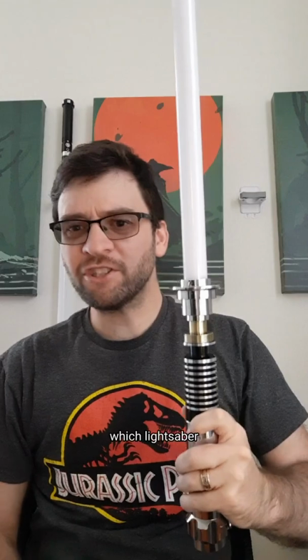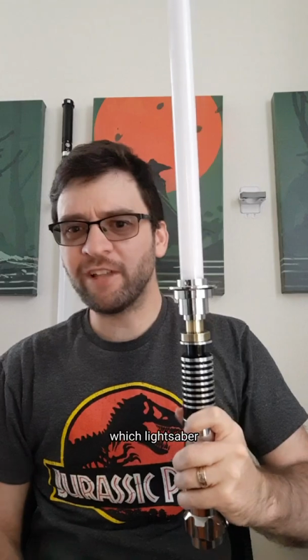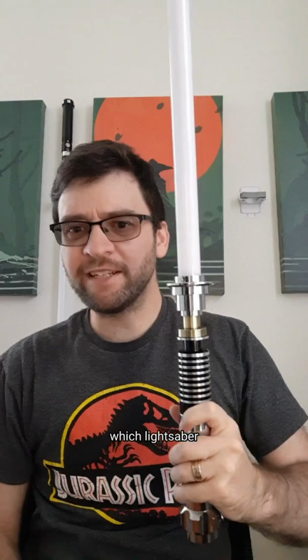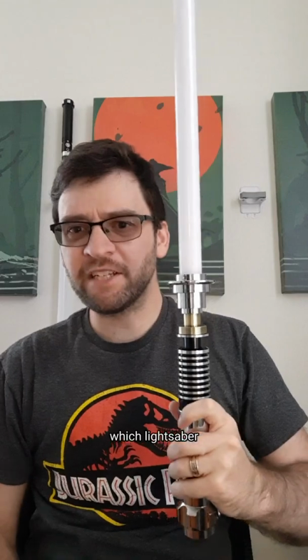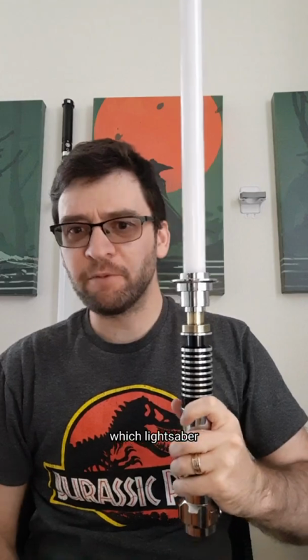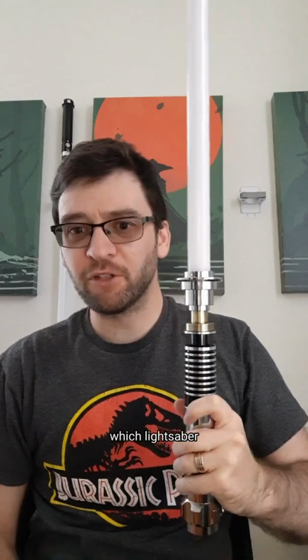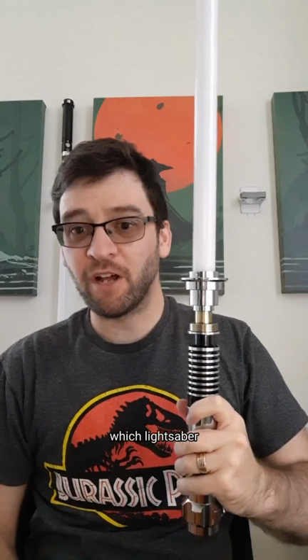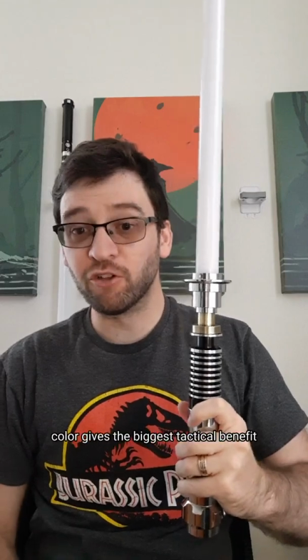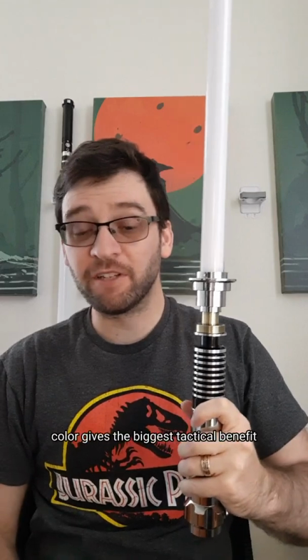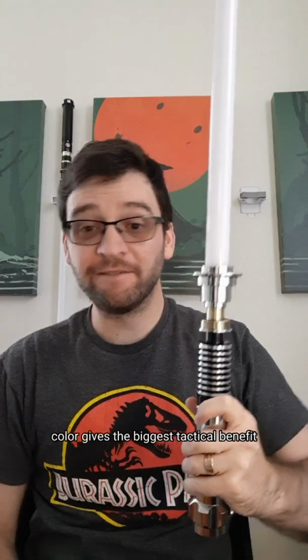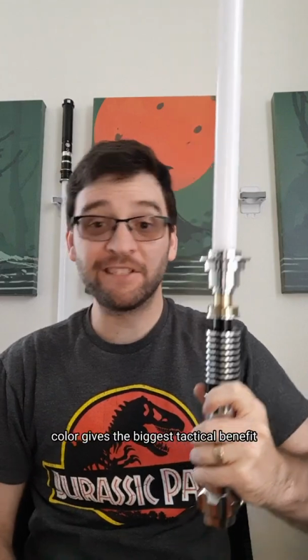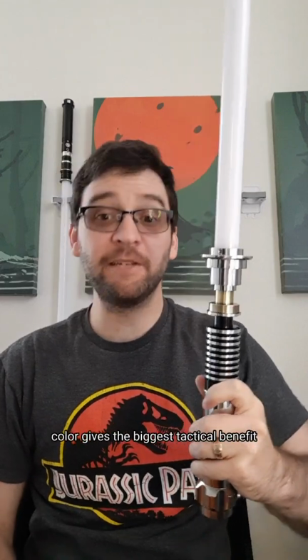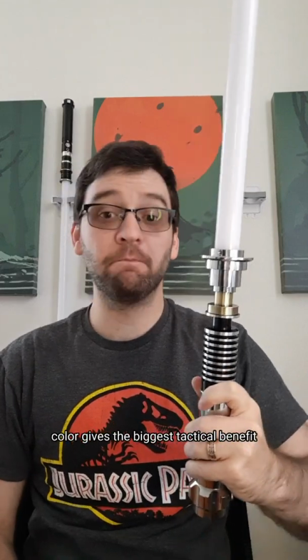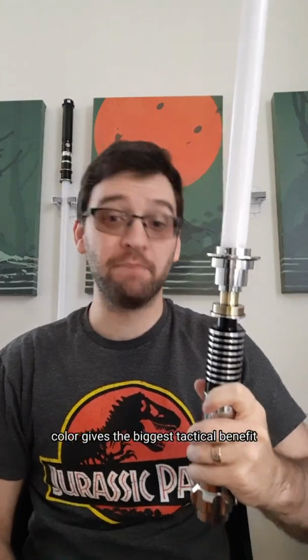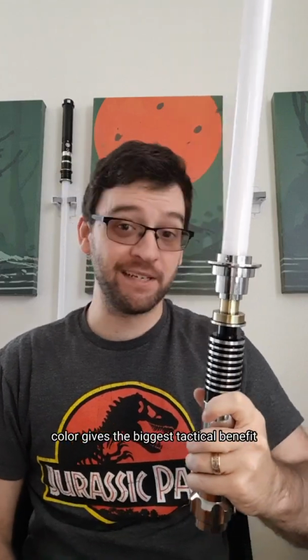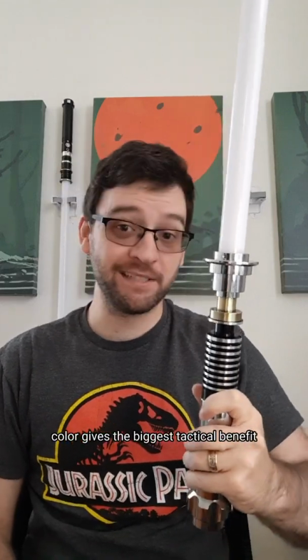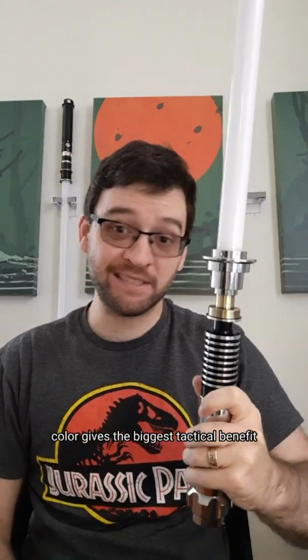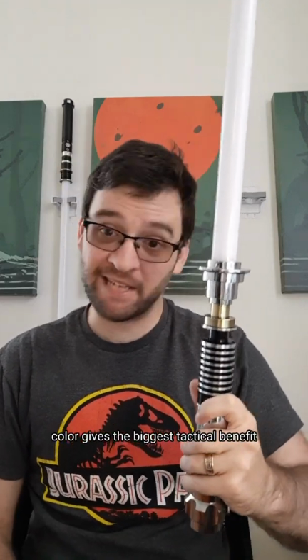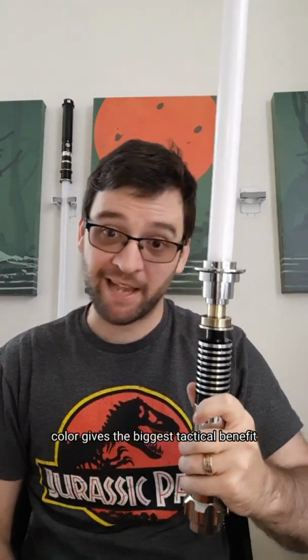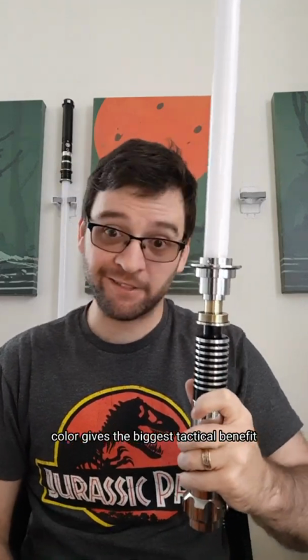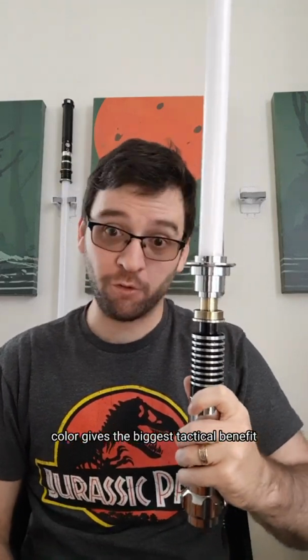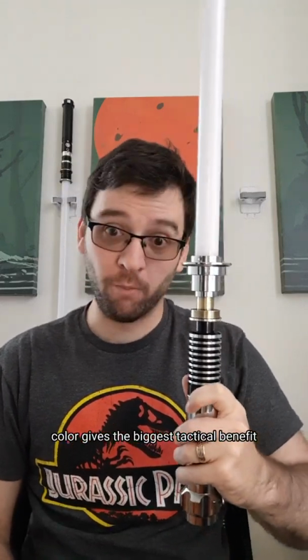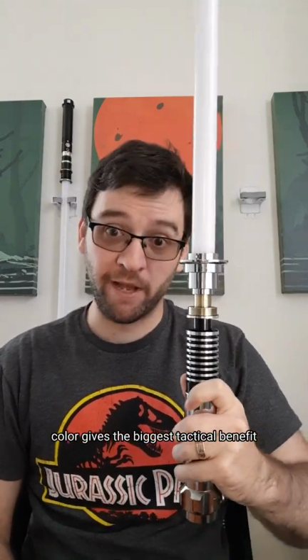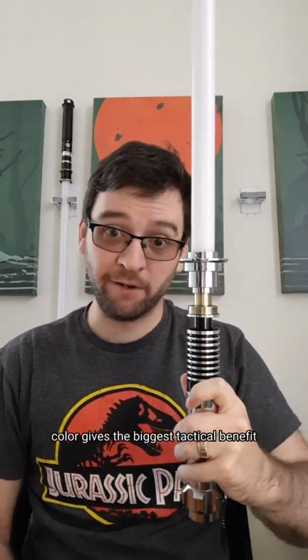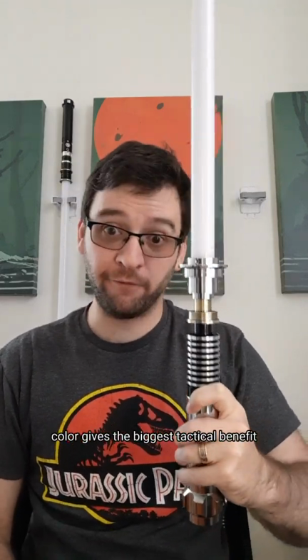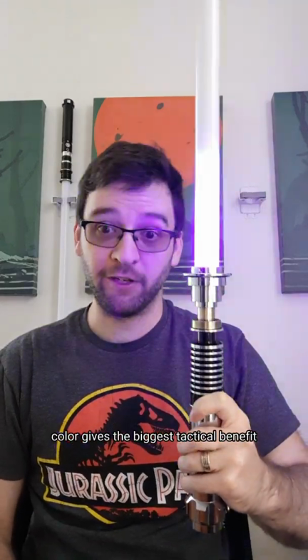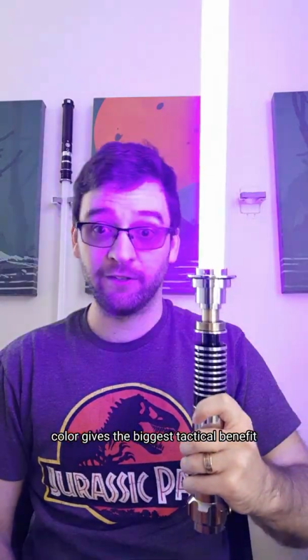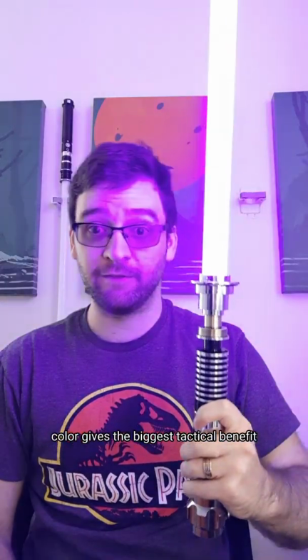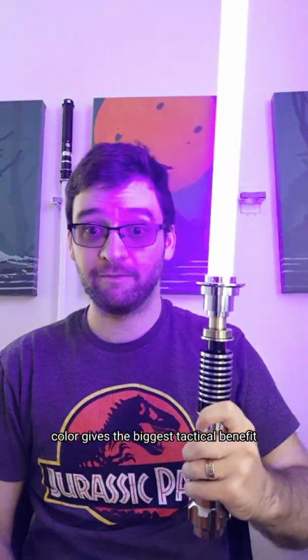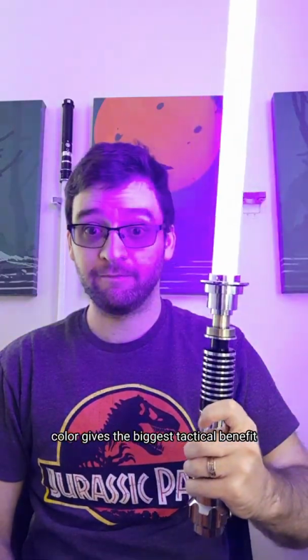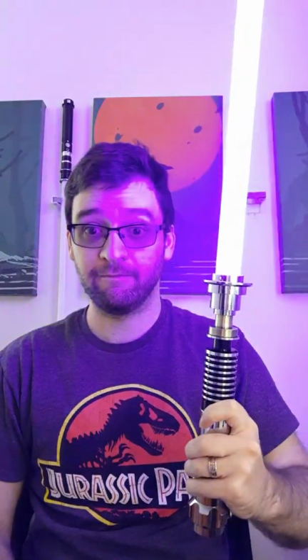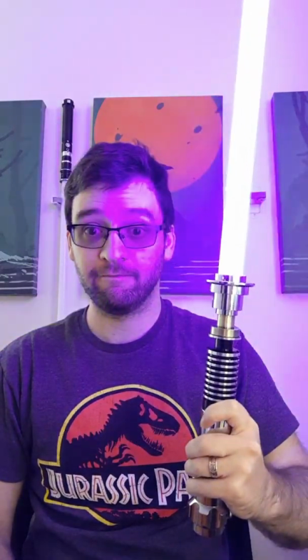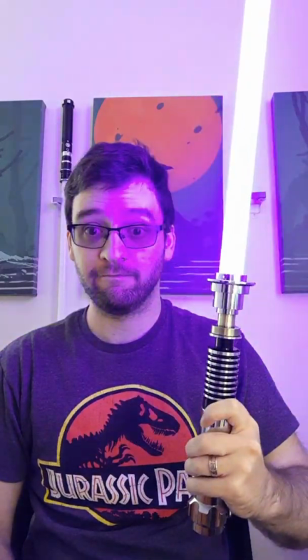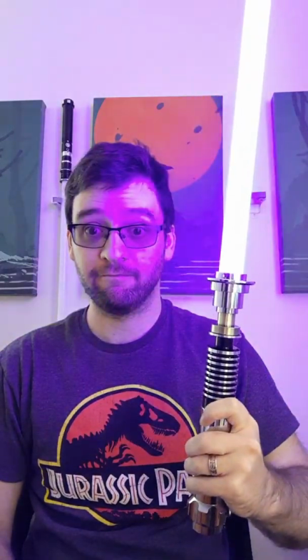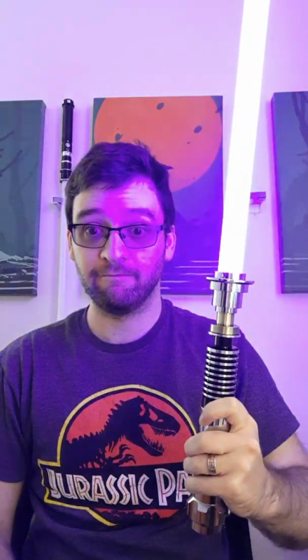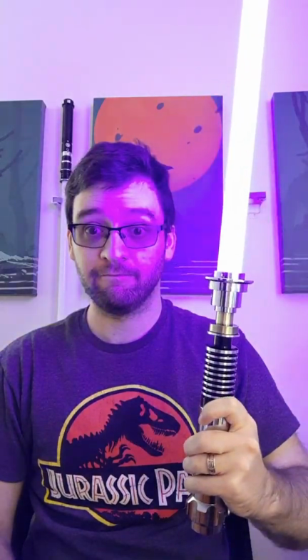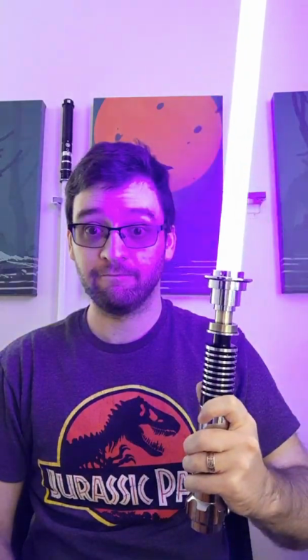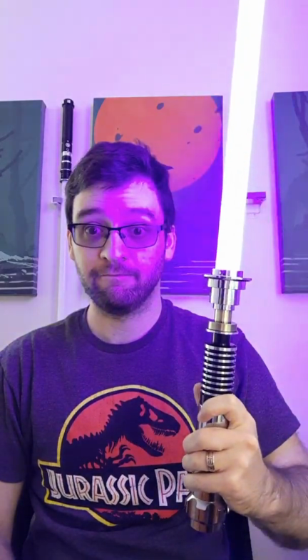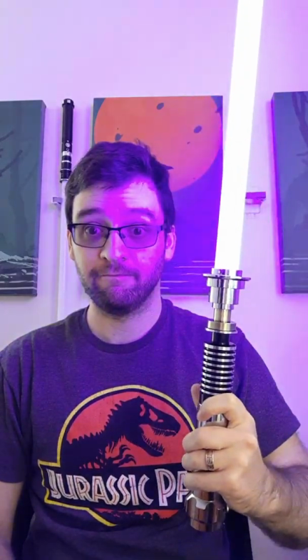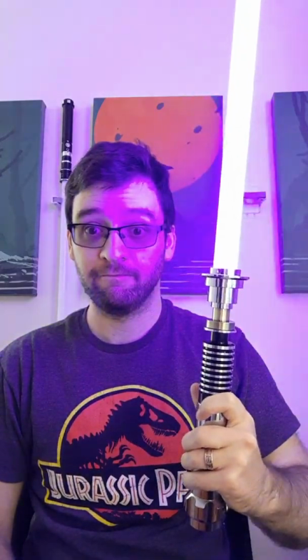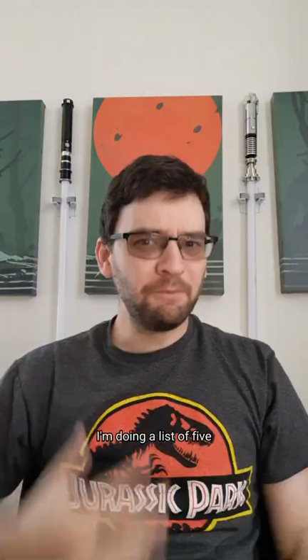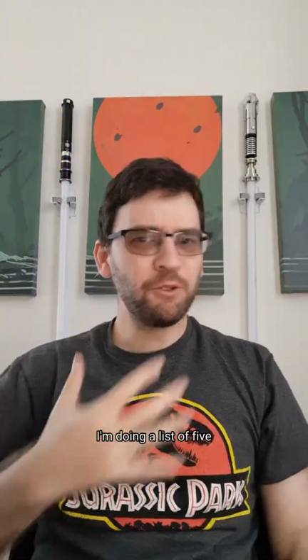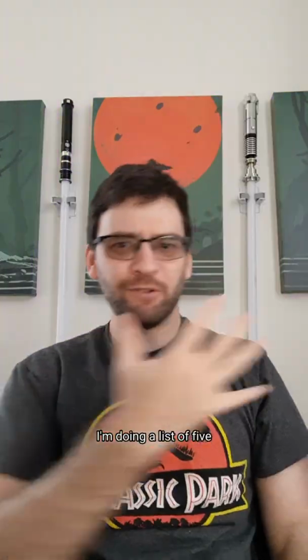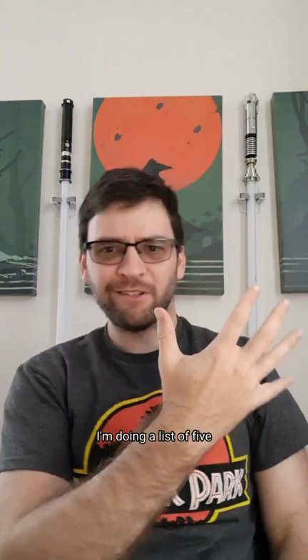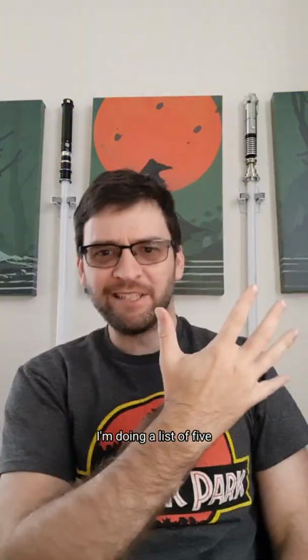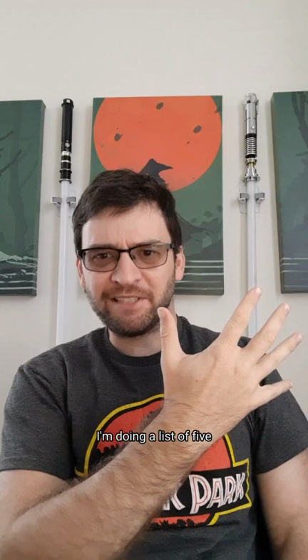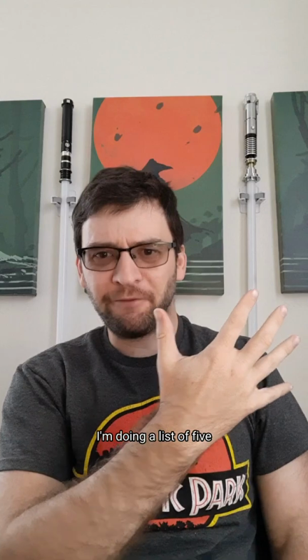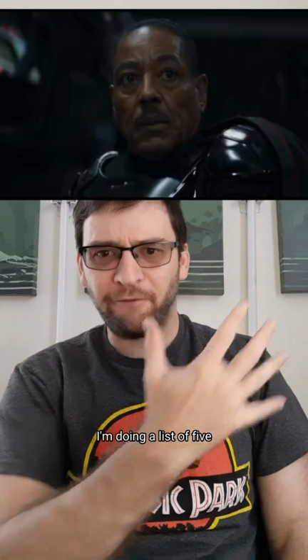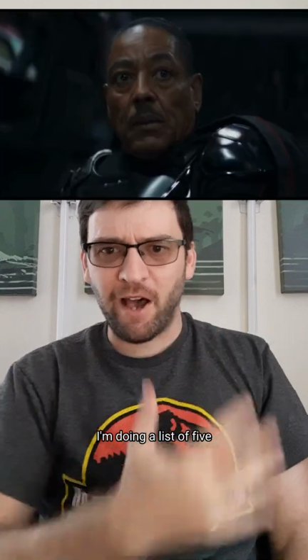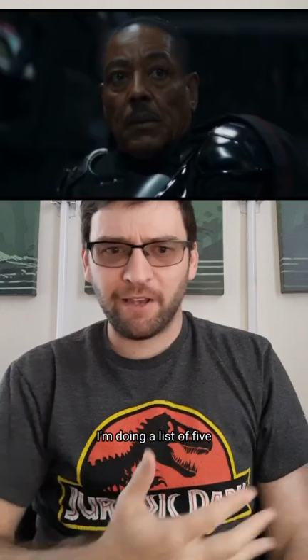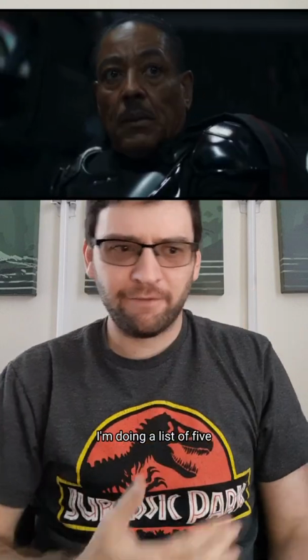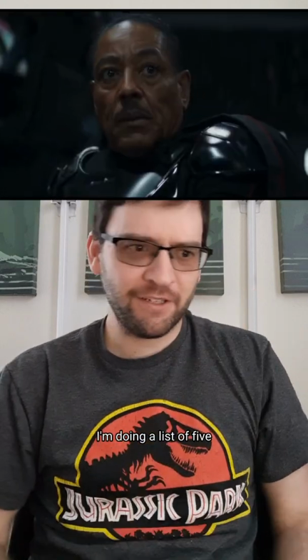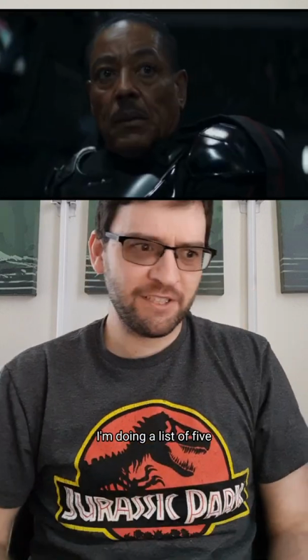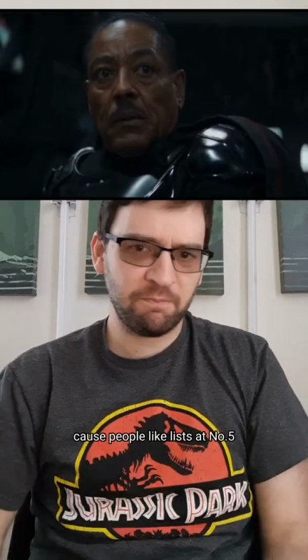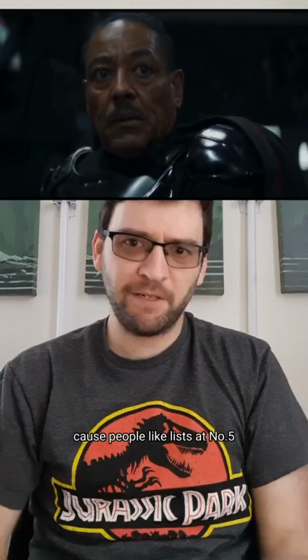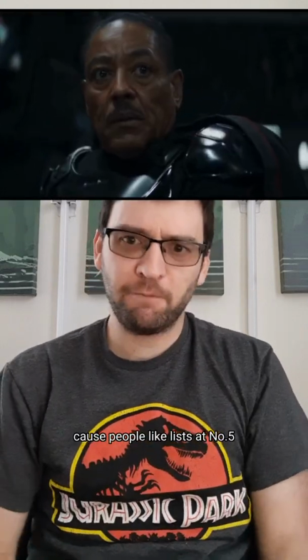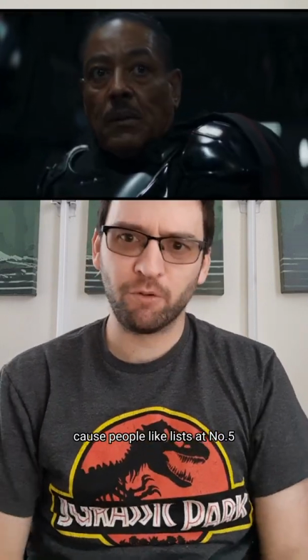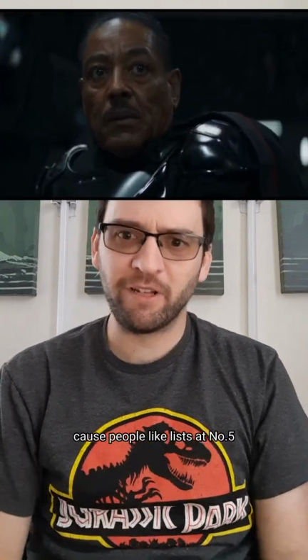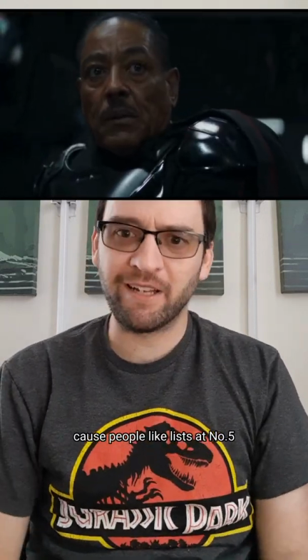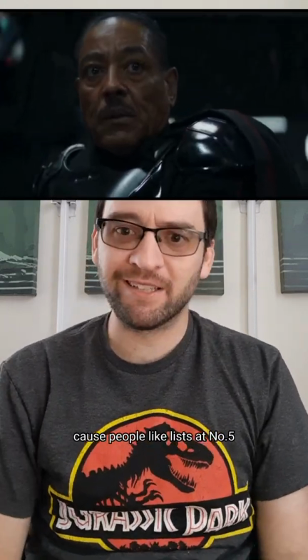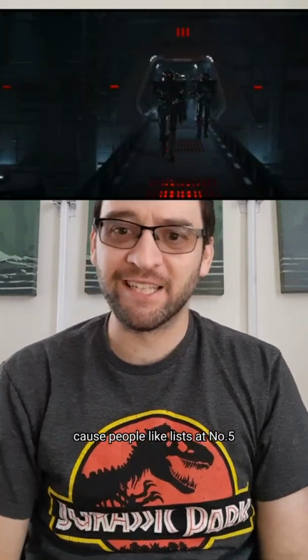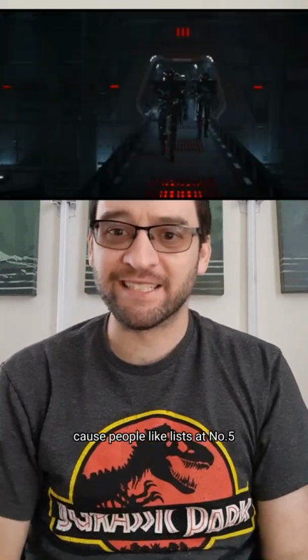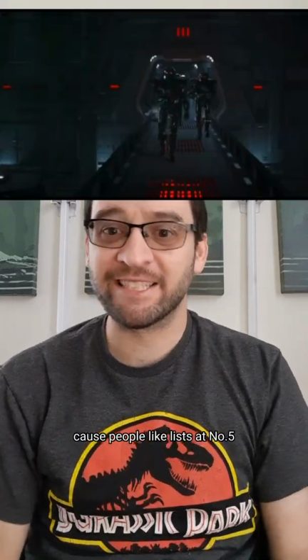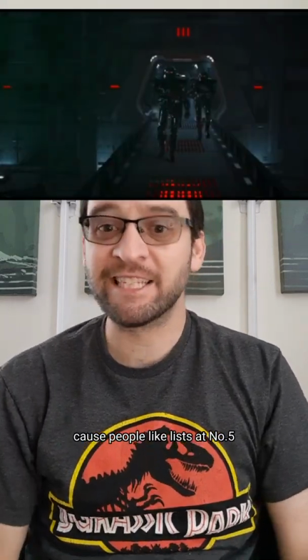Which lightsaber color gives the biggest tactical benefit? I'm doing a list of five because people like lists.